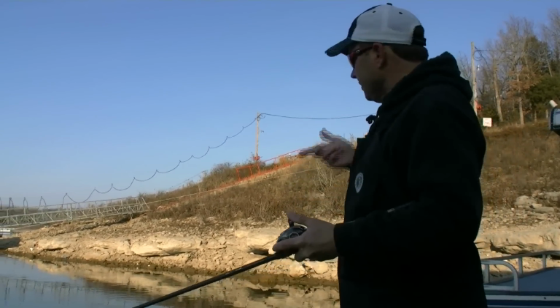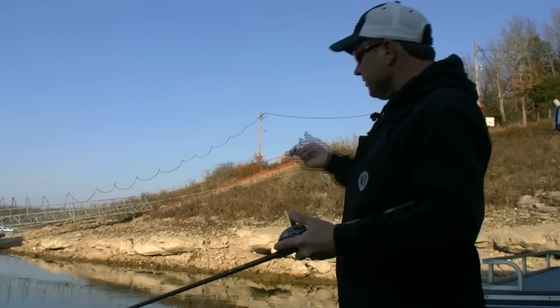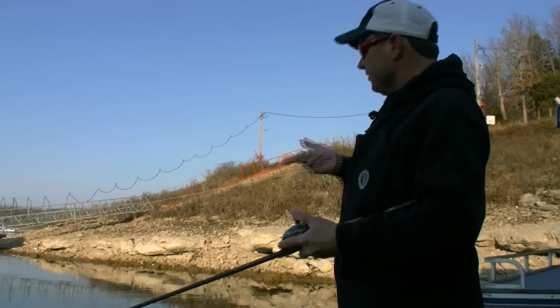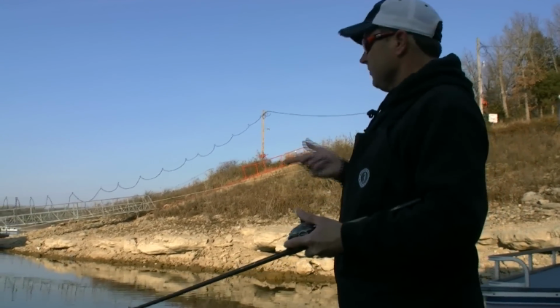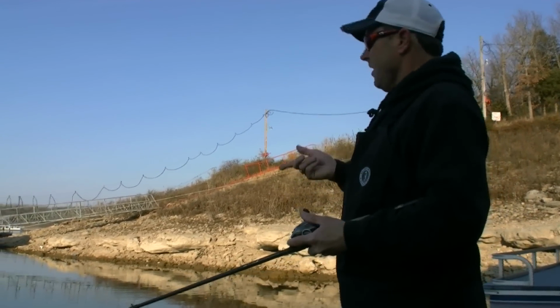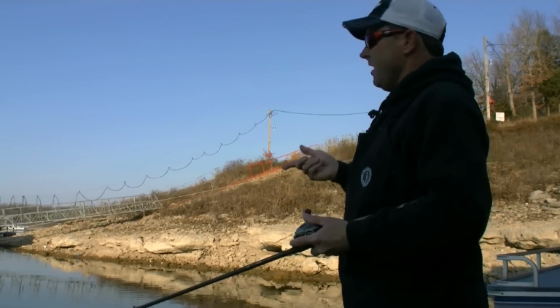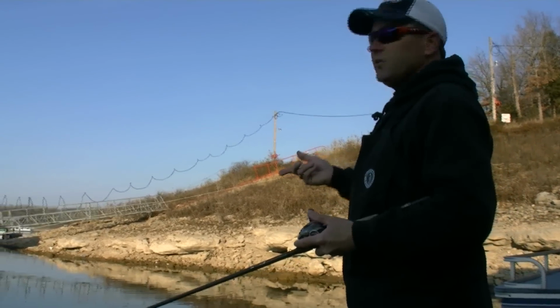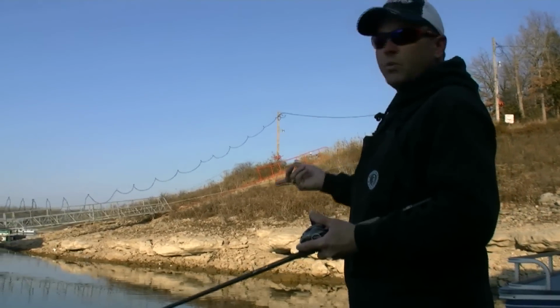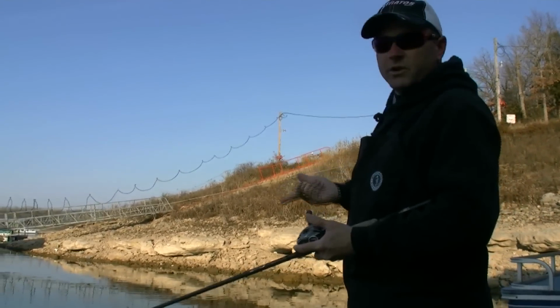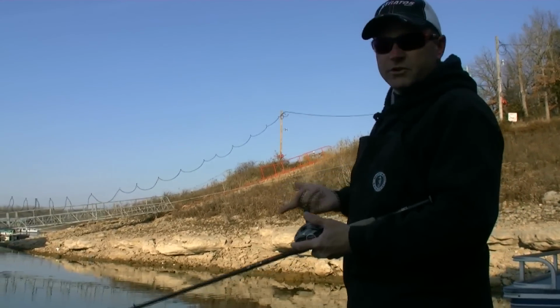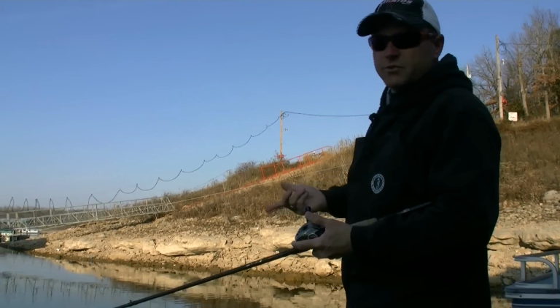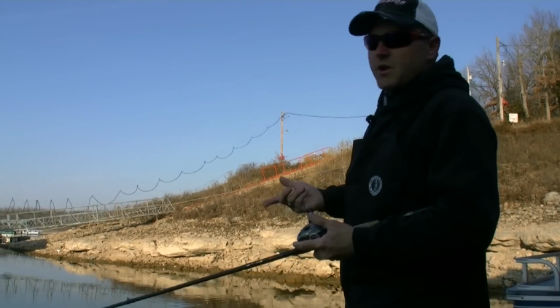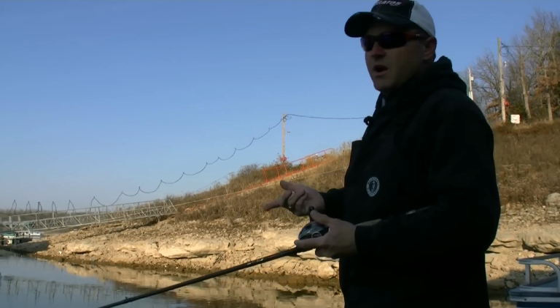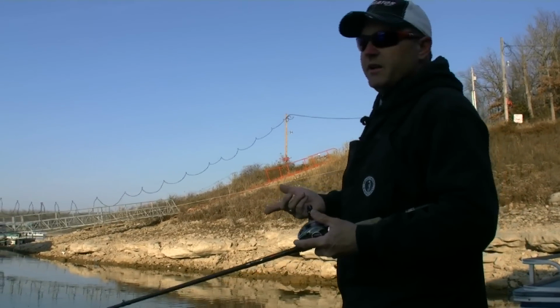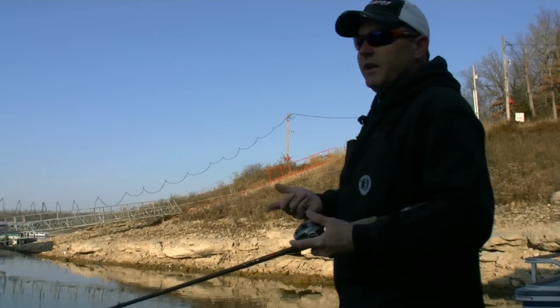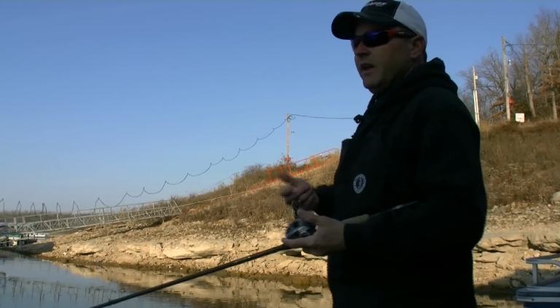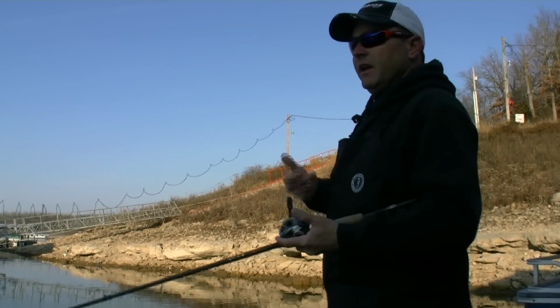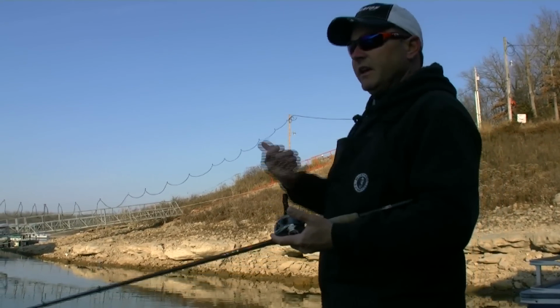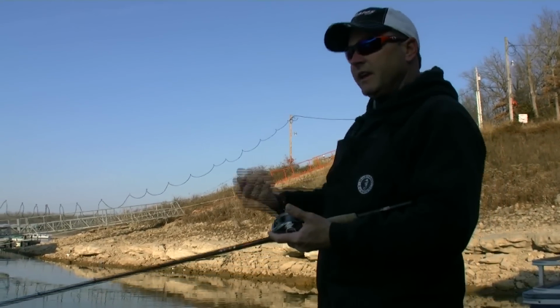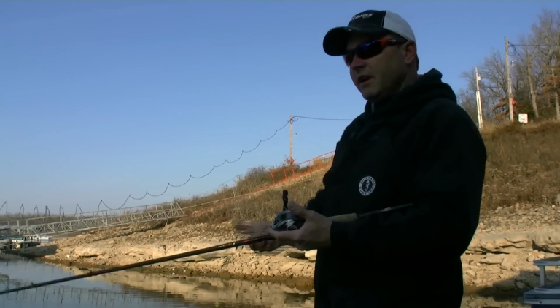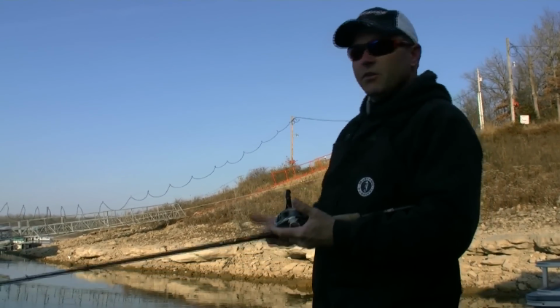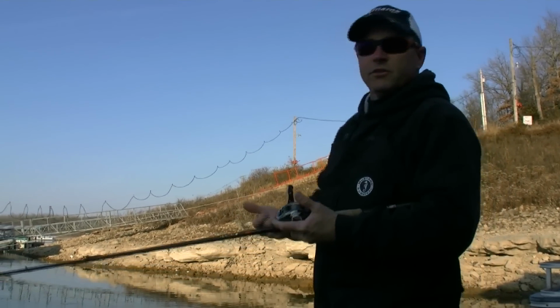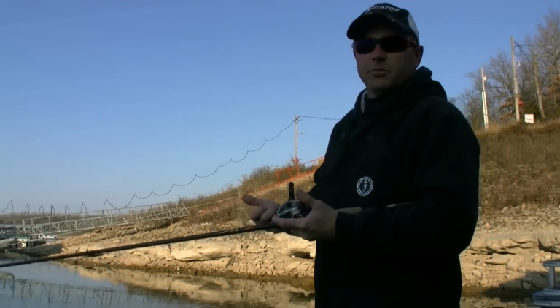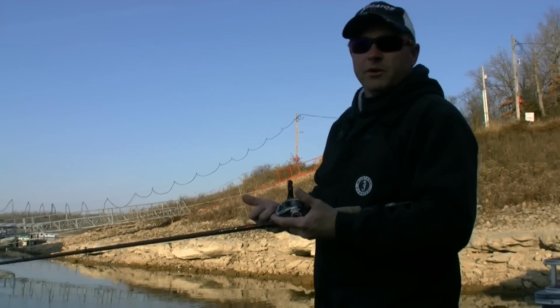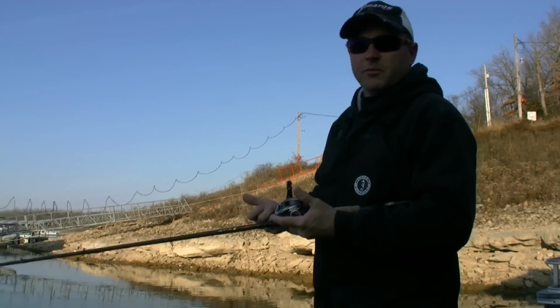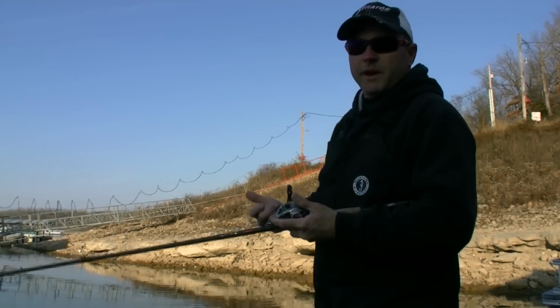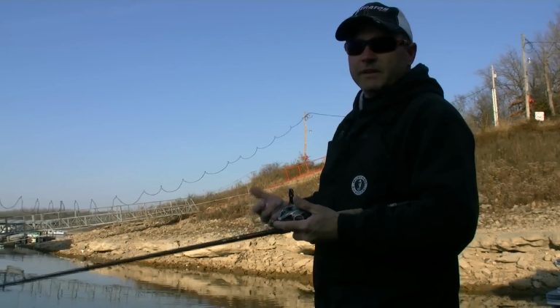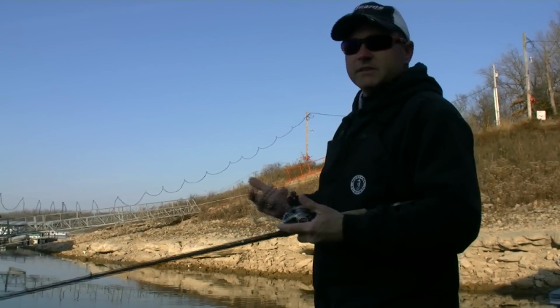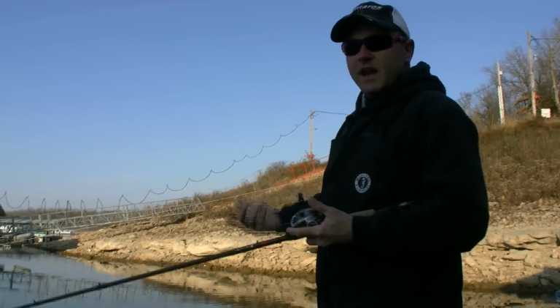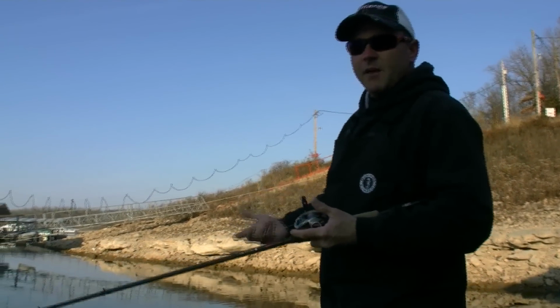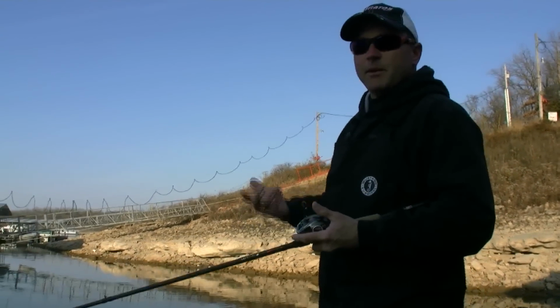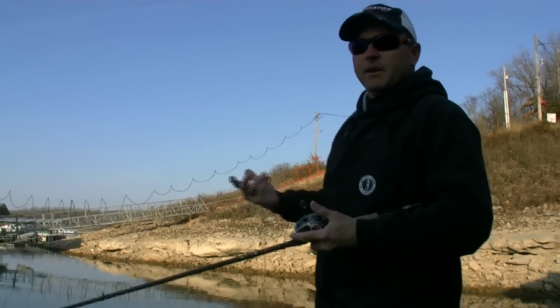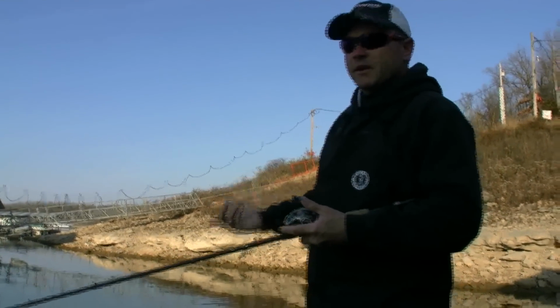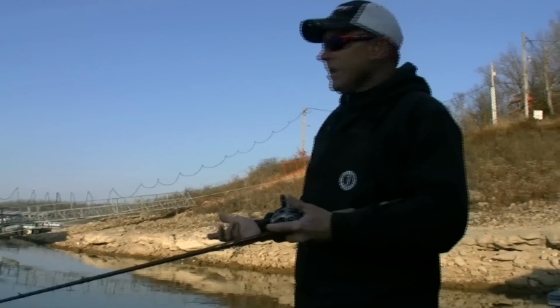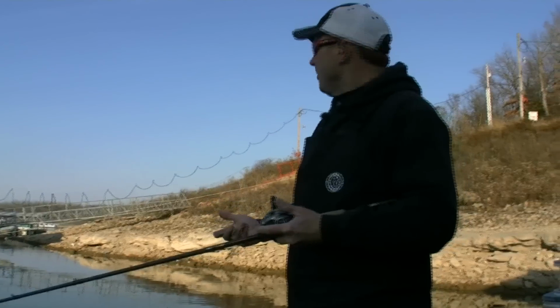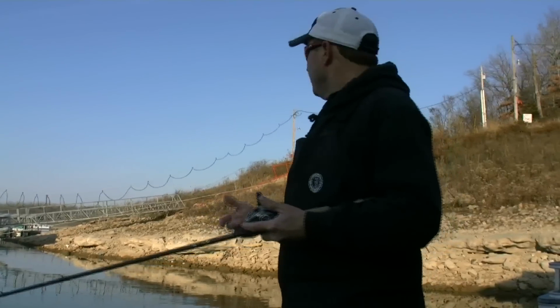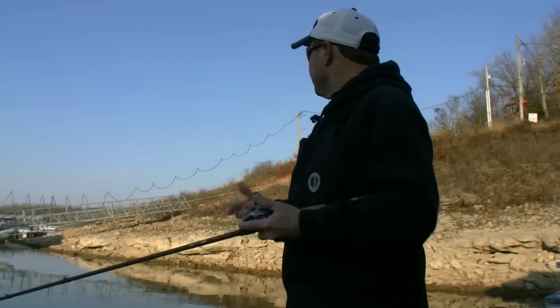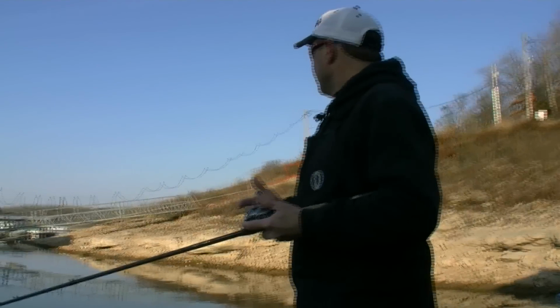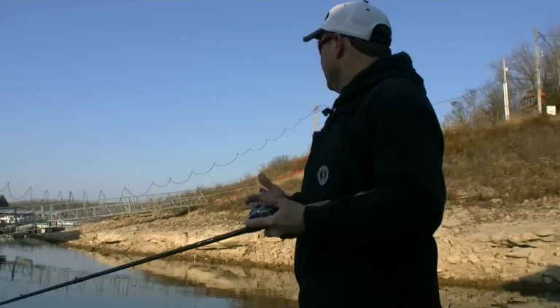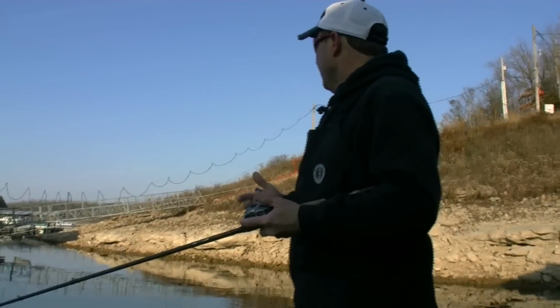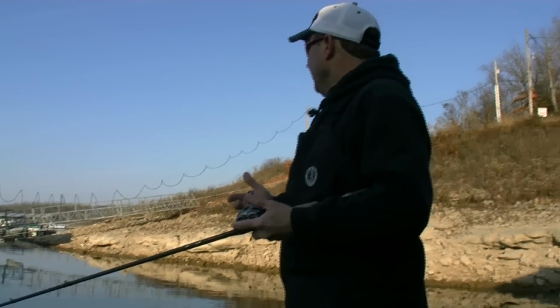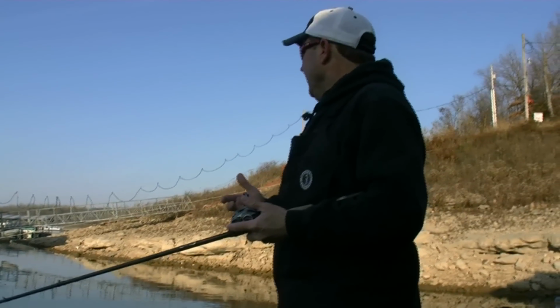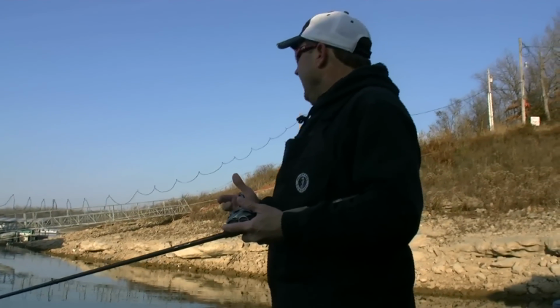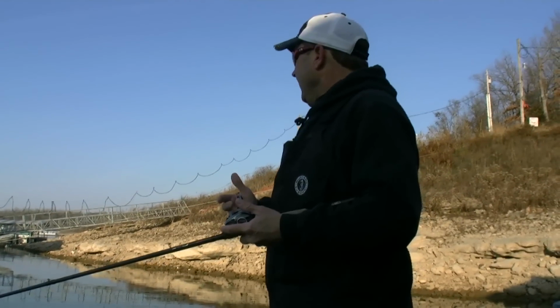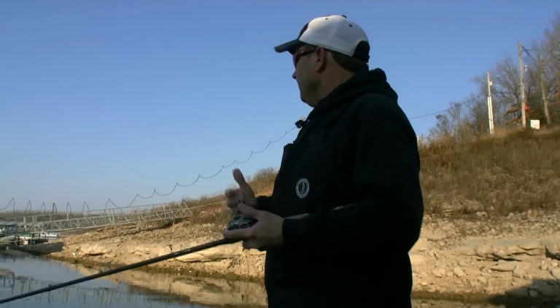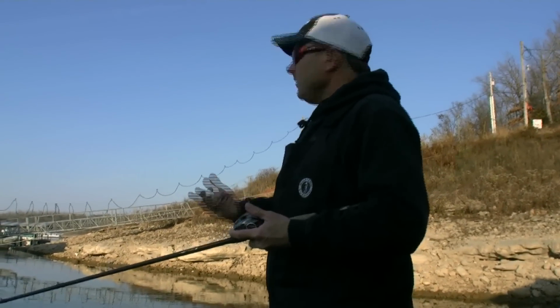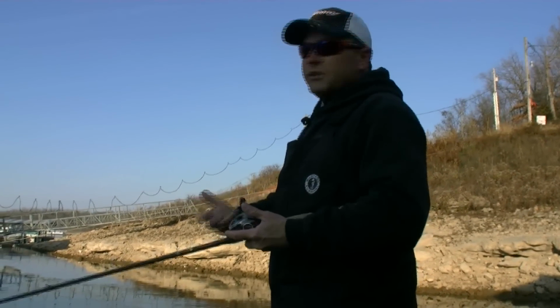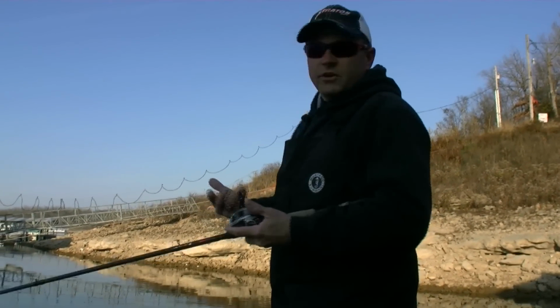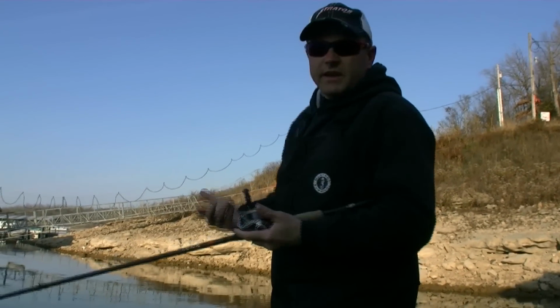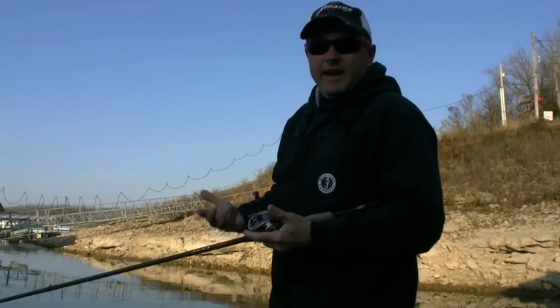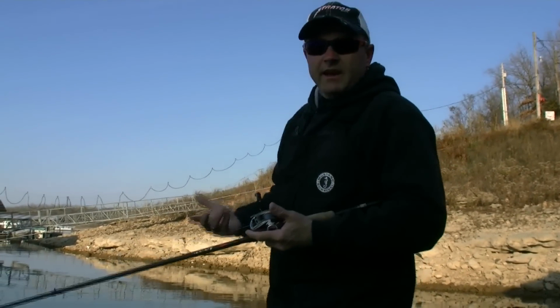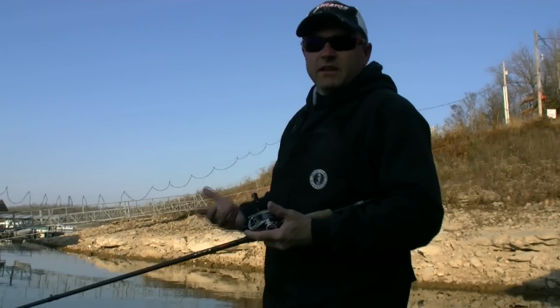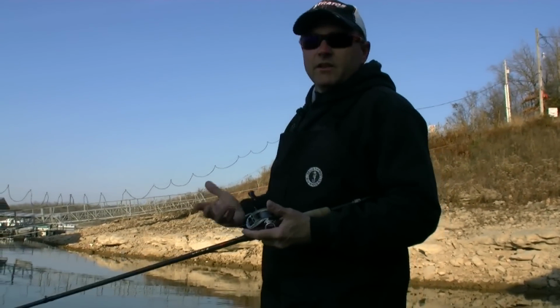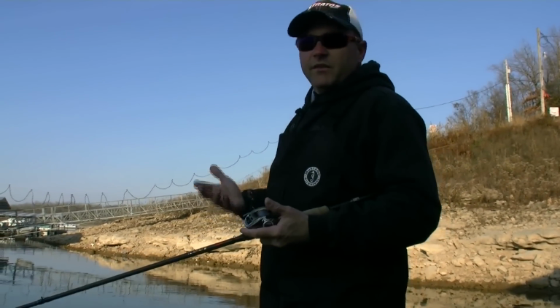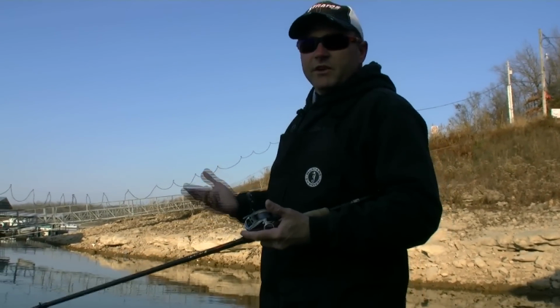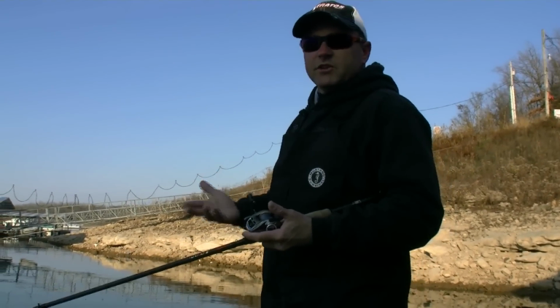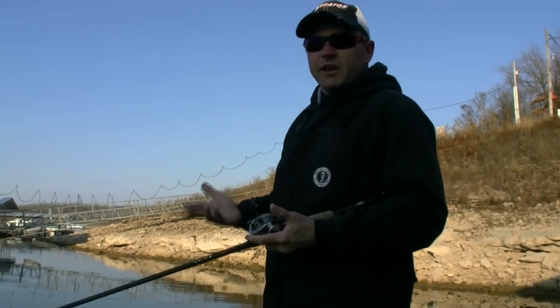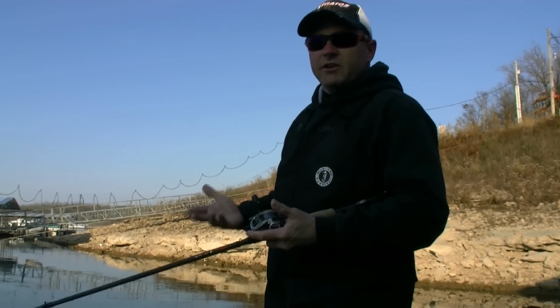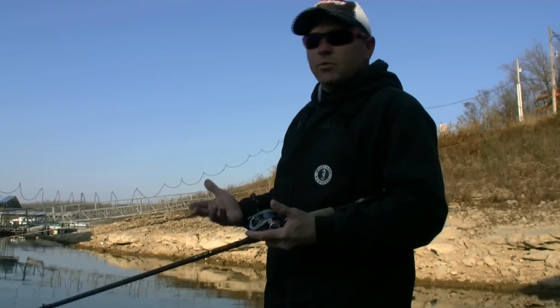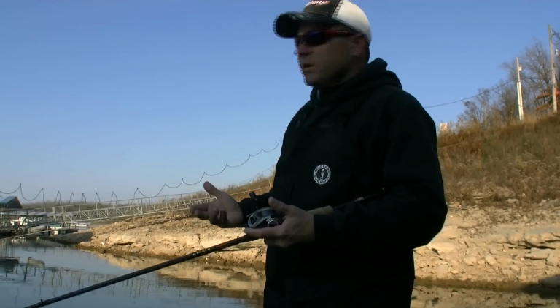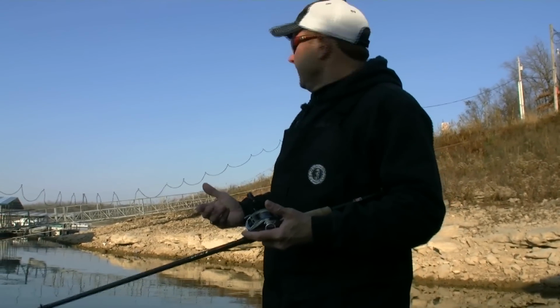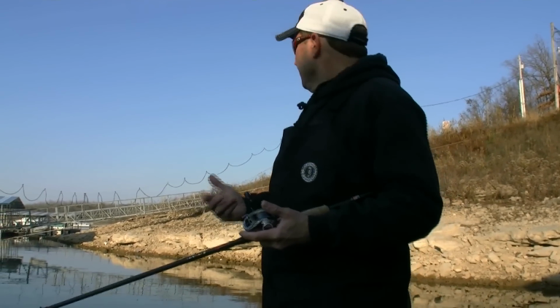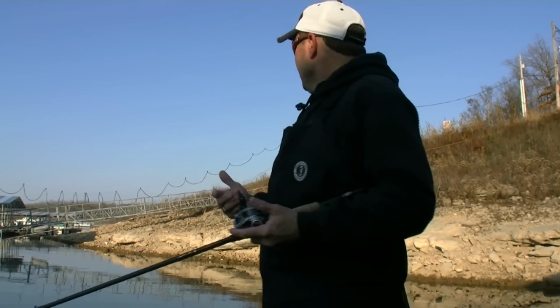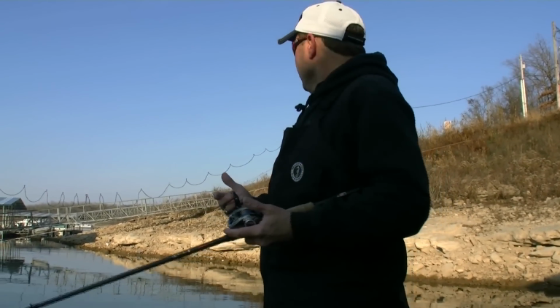Jerk your rod, twitch your rod, kill the spinnerbait, stop it and go with it — and really you can kind of let the fish tell you what they want.